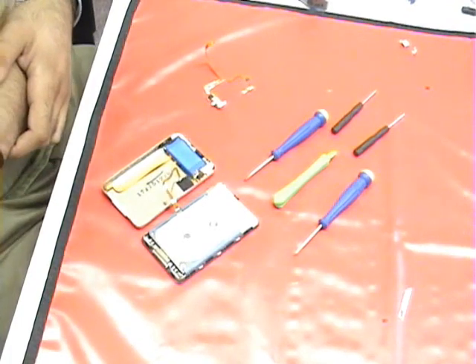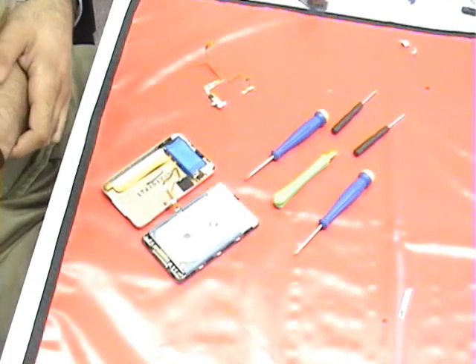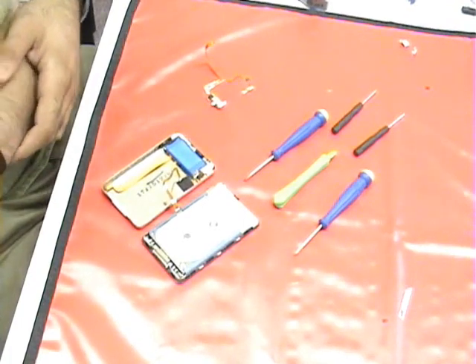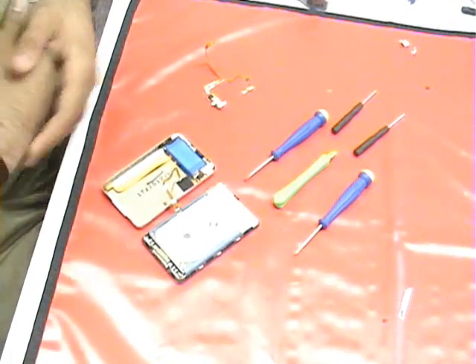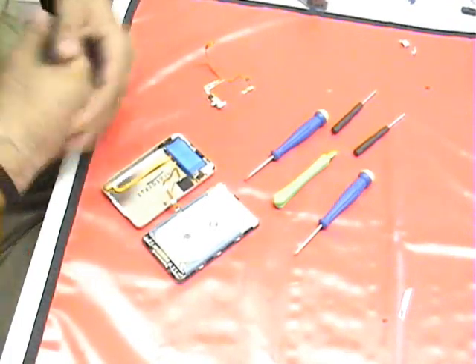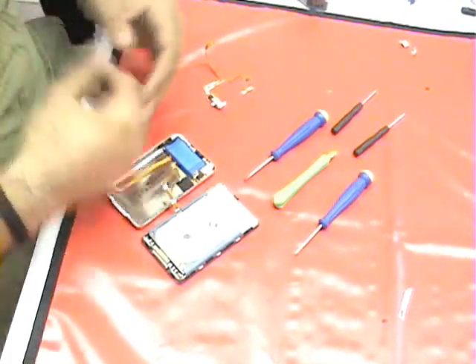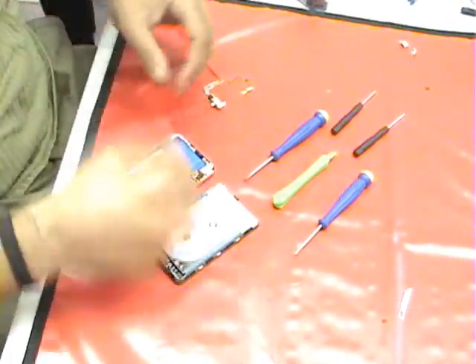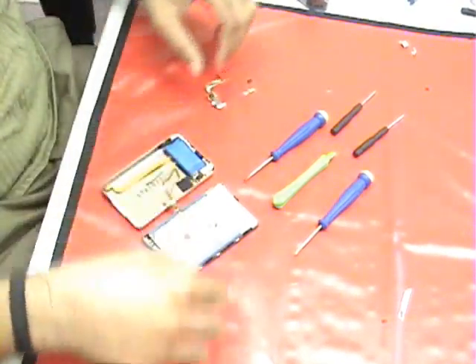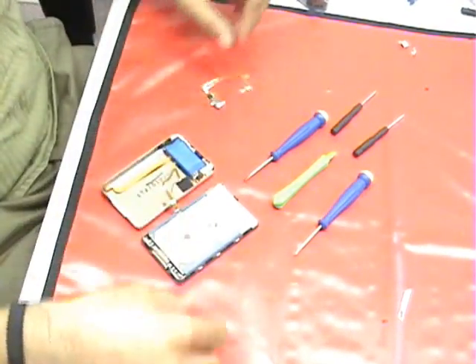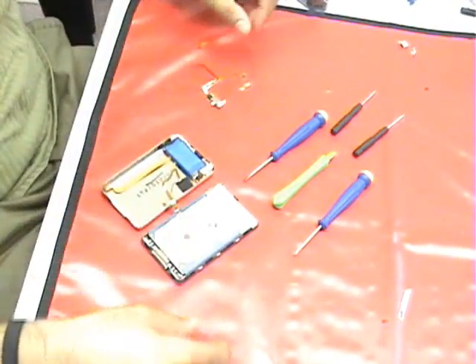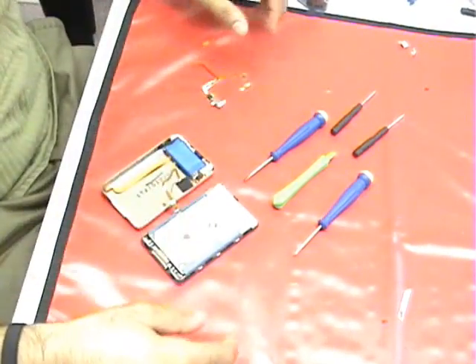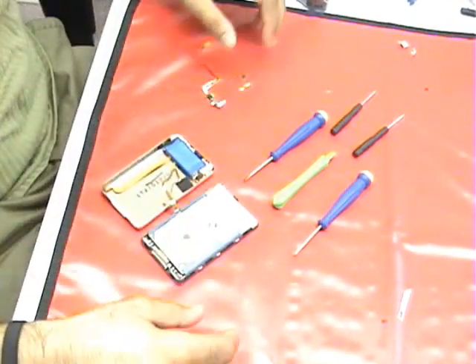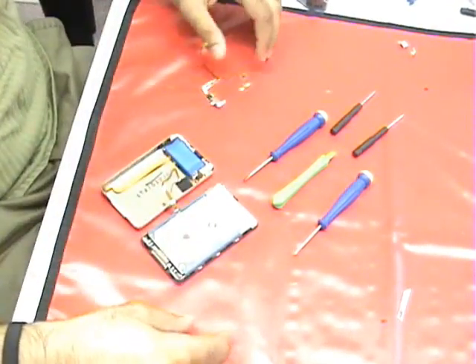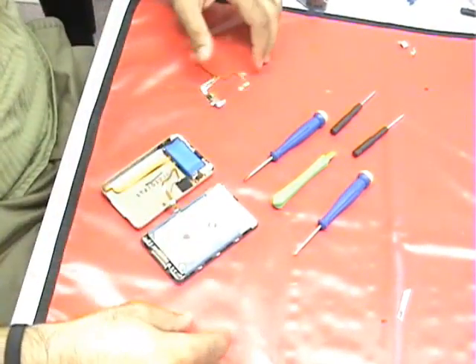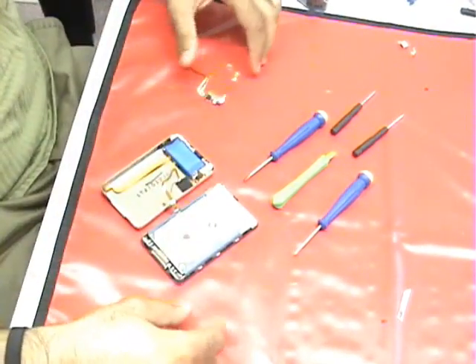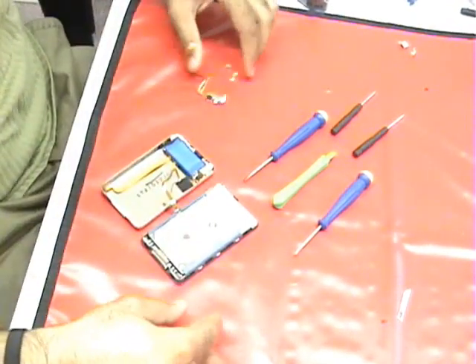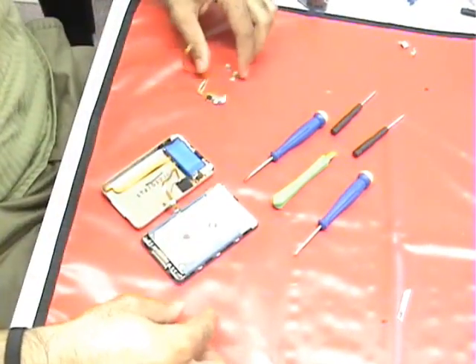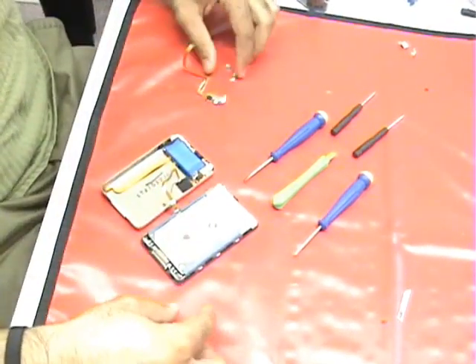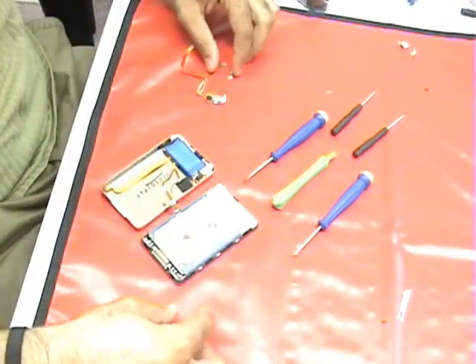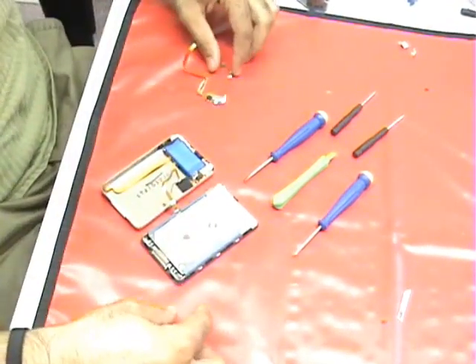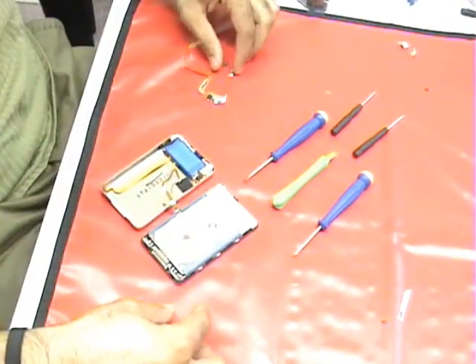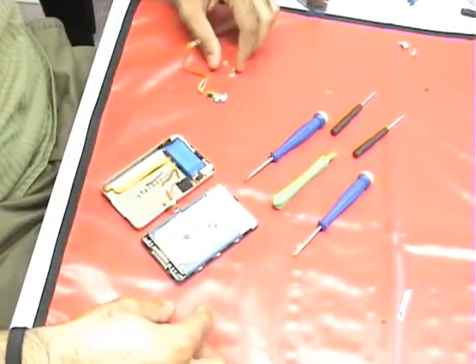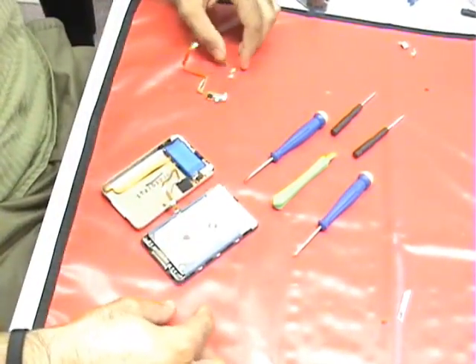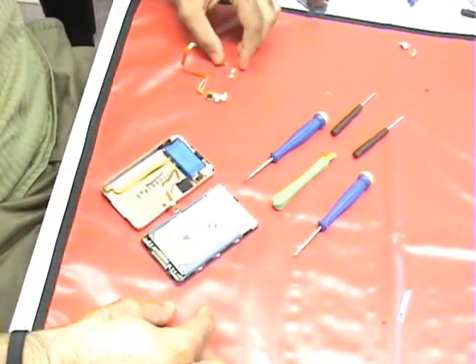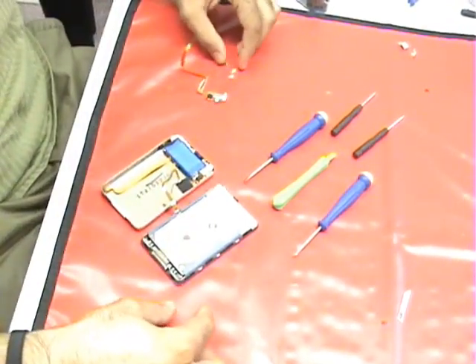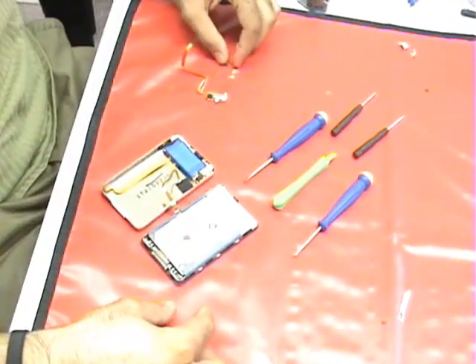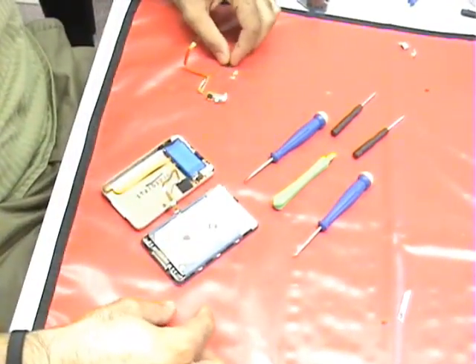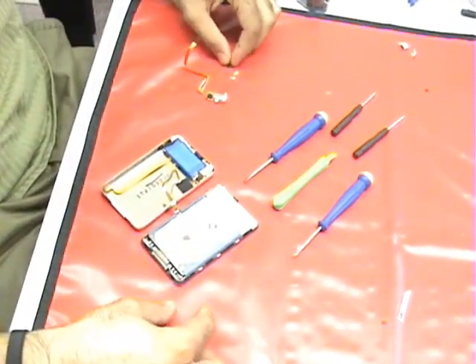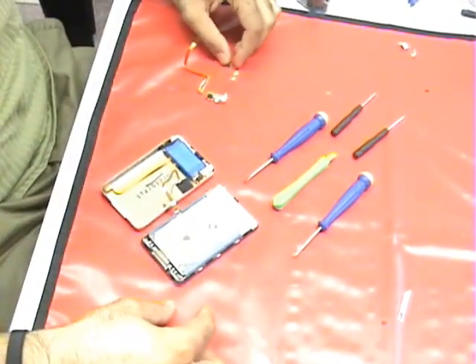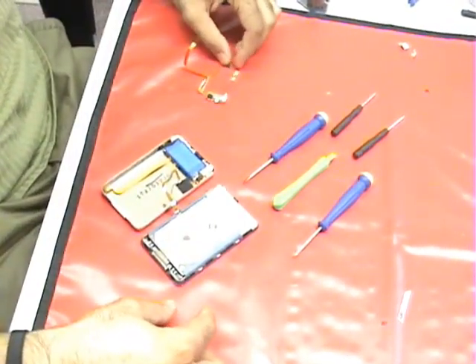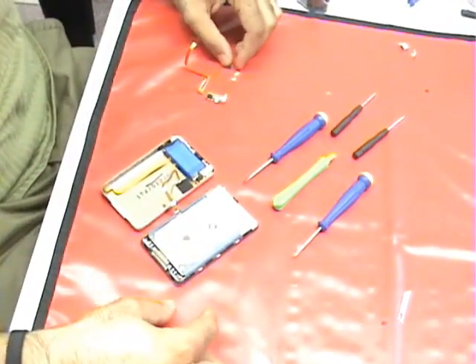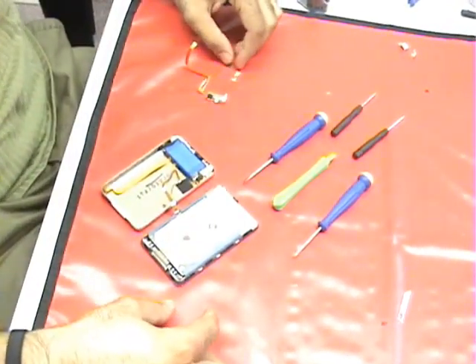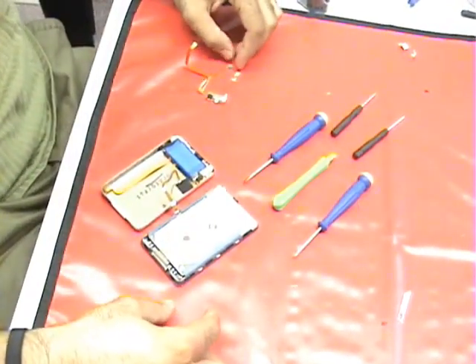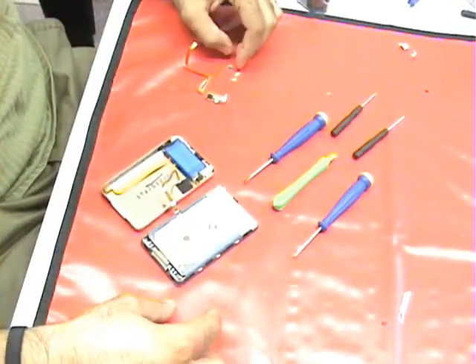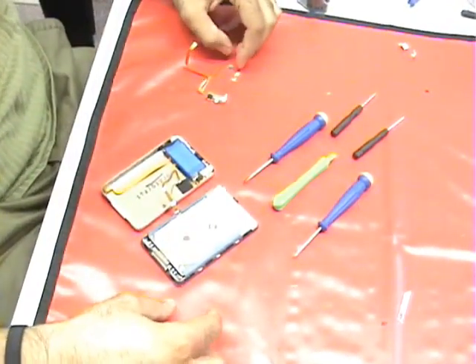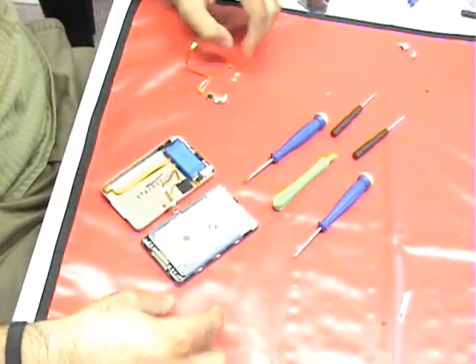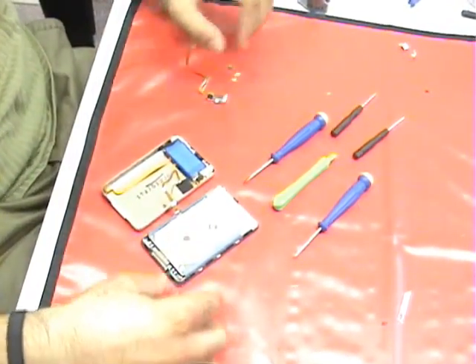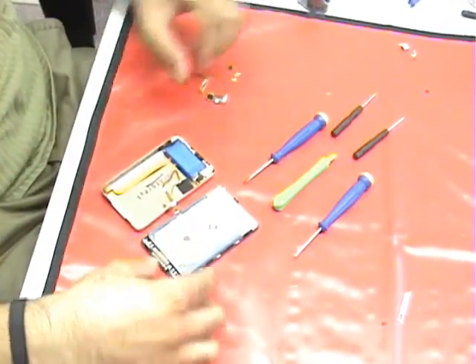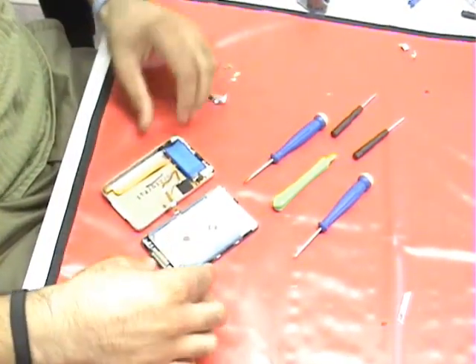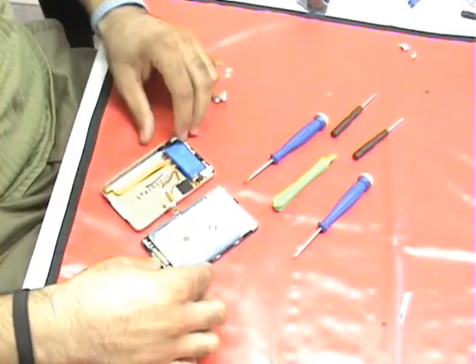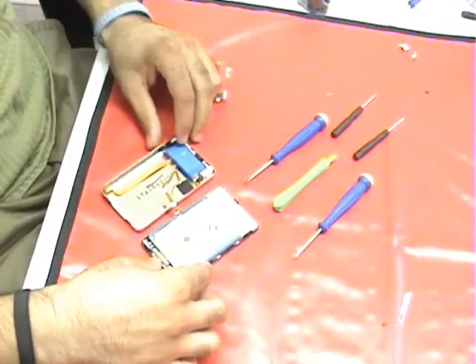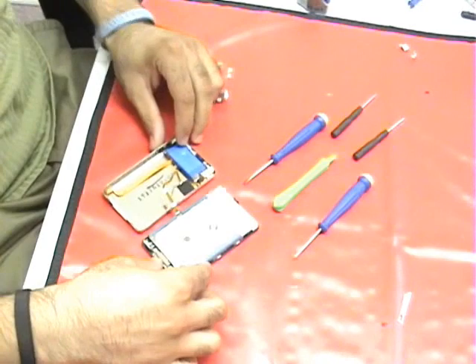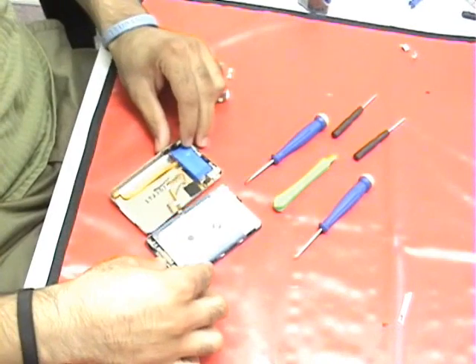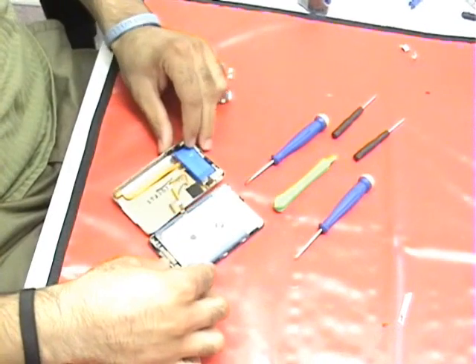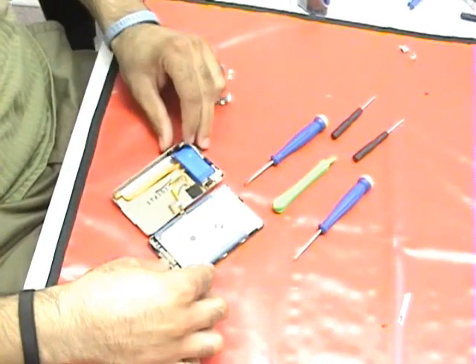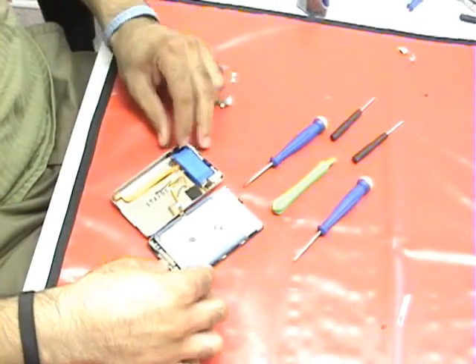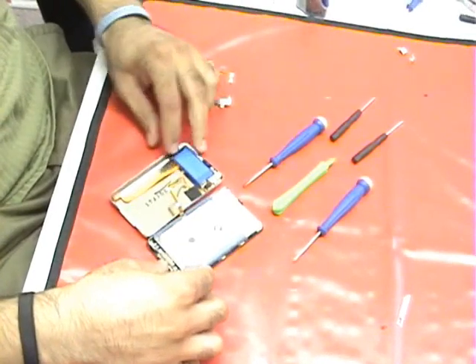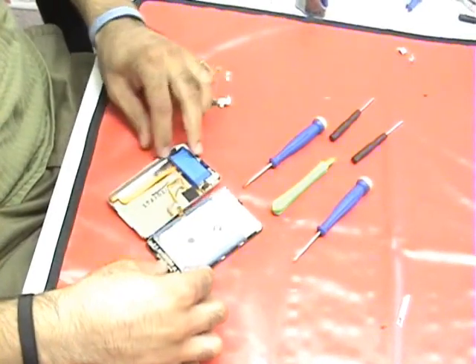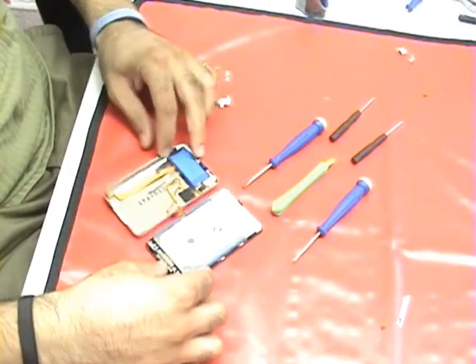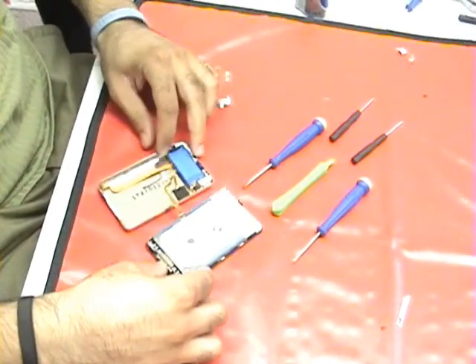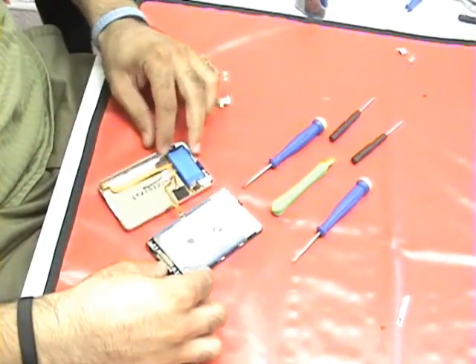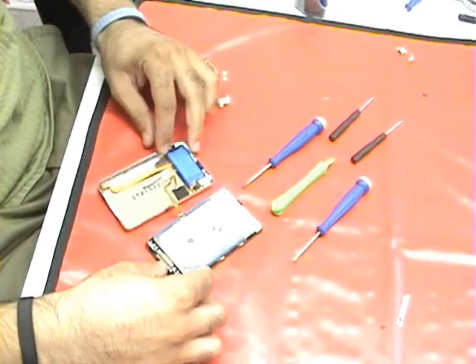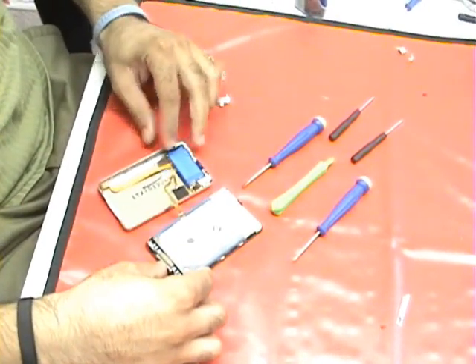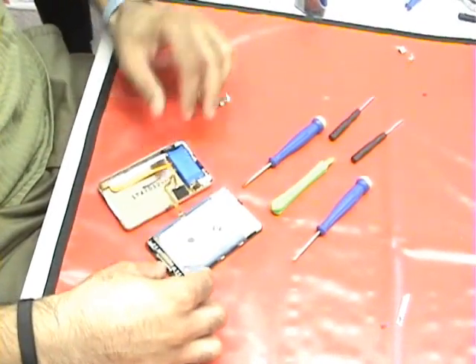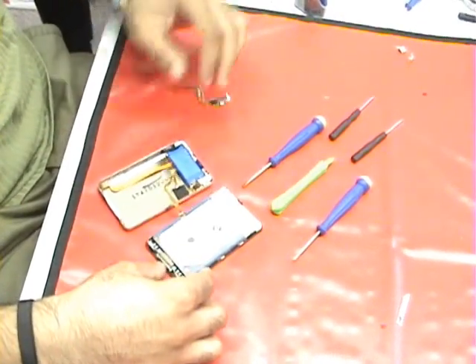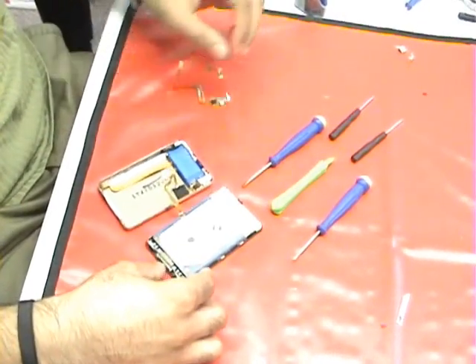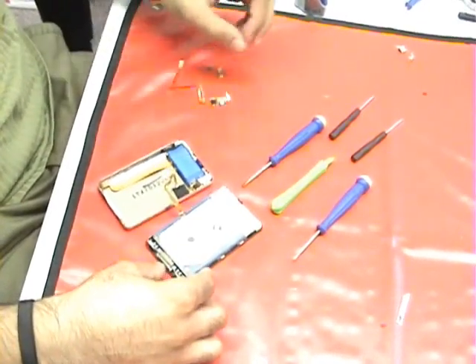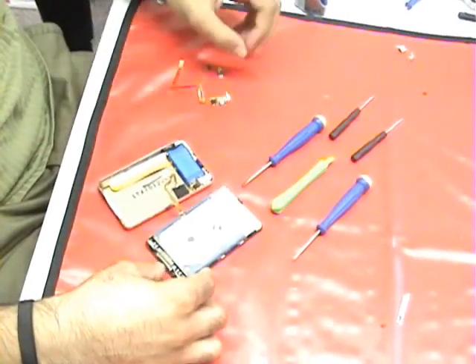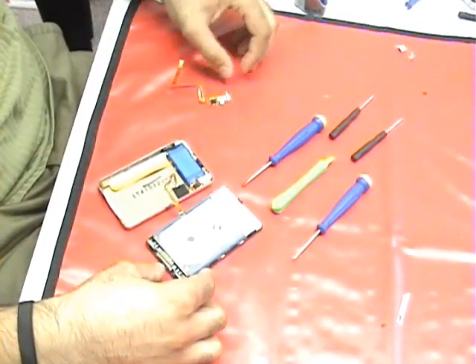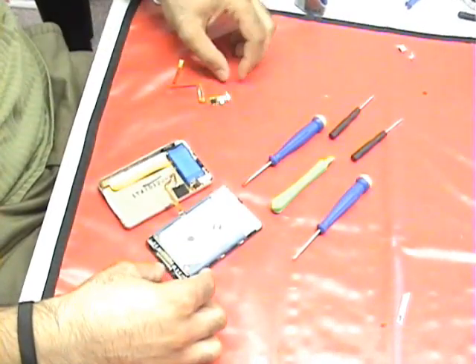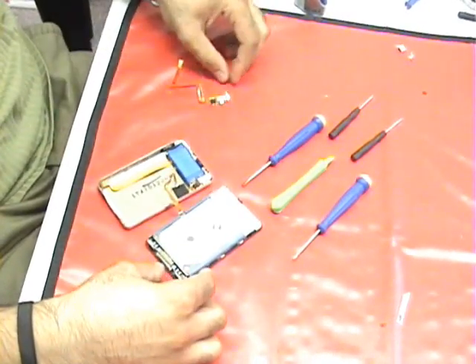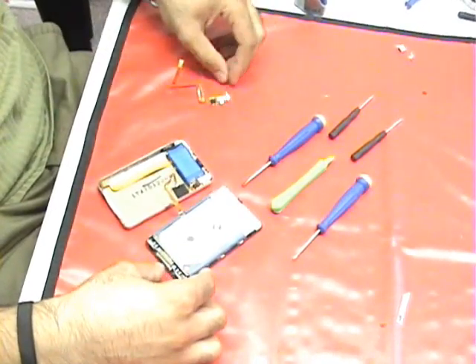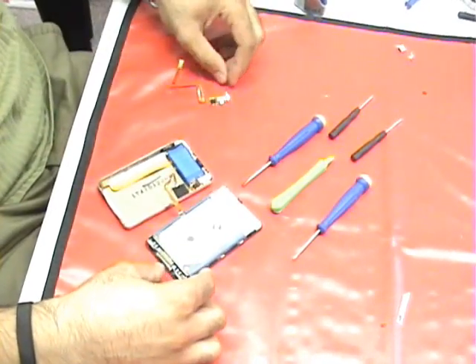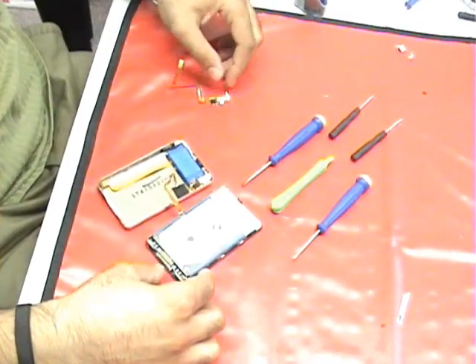Welcome to iPodRepairSquad.com. Today, we are going to show you how to replace the headphone jack in the iPod video.